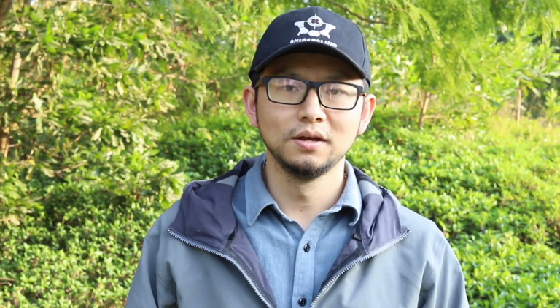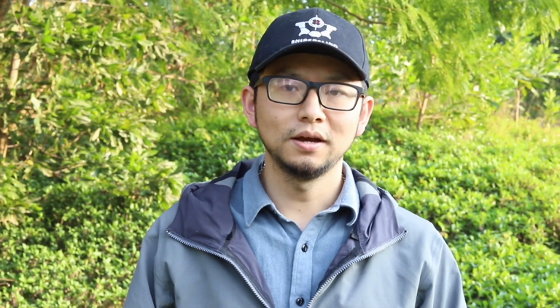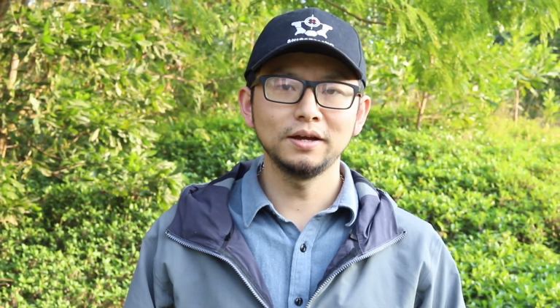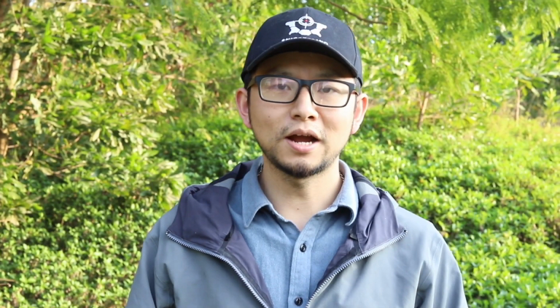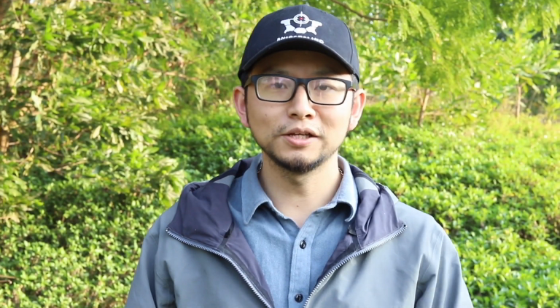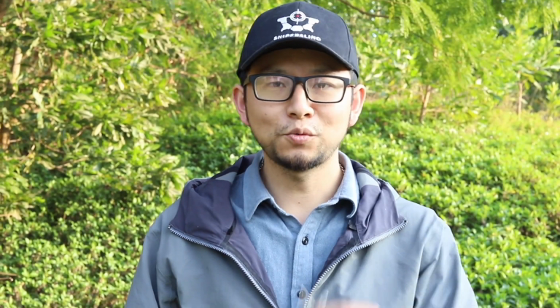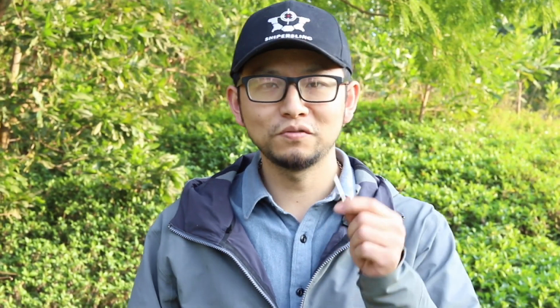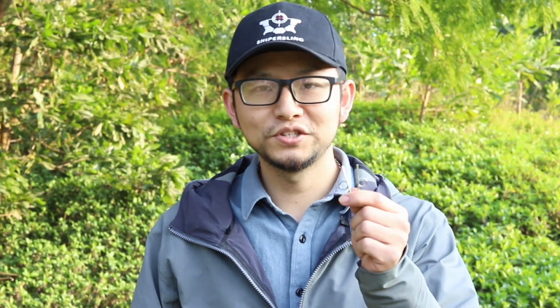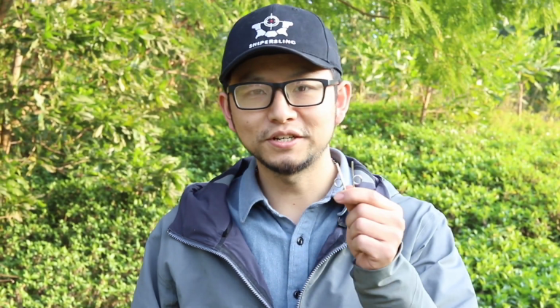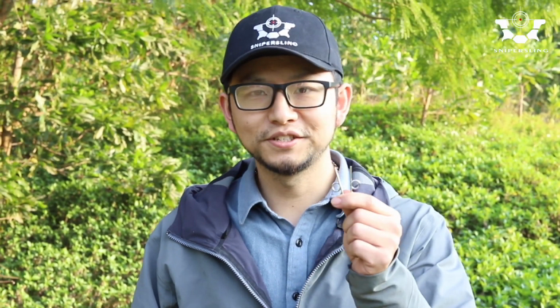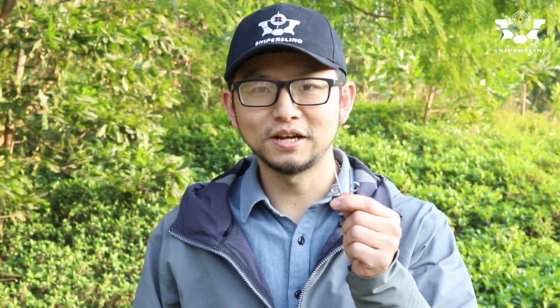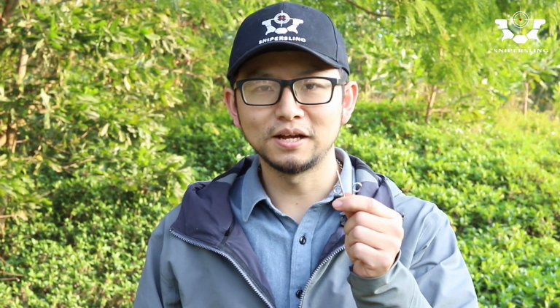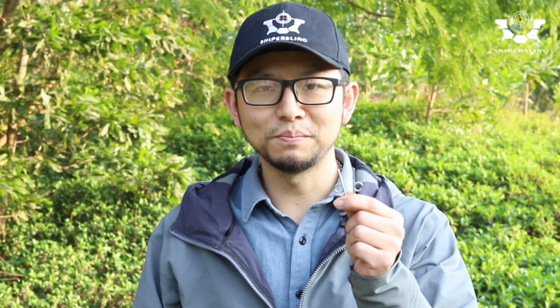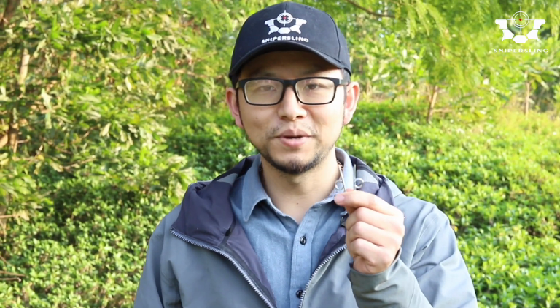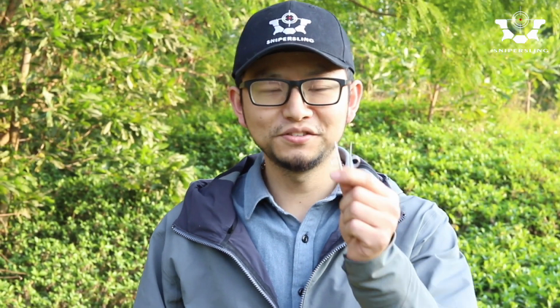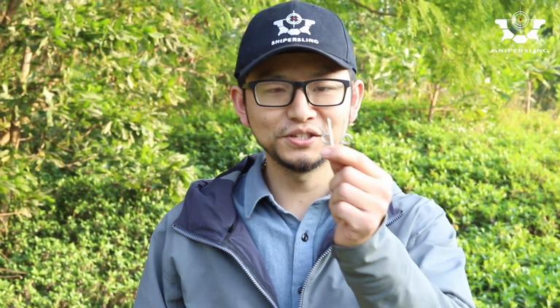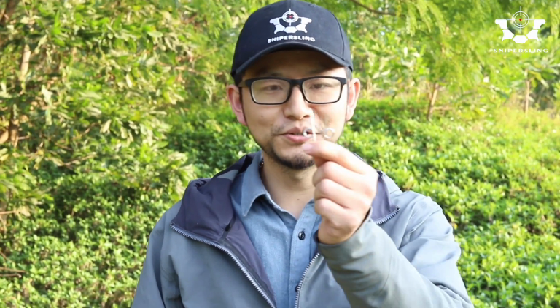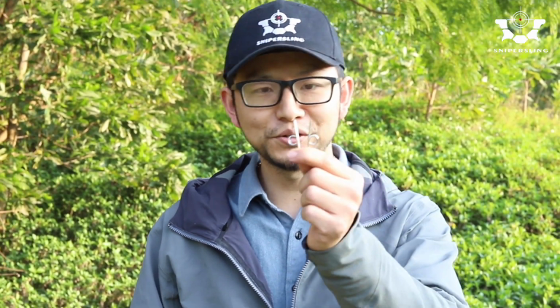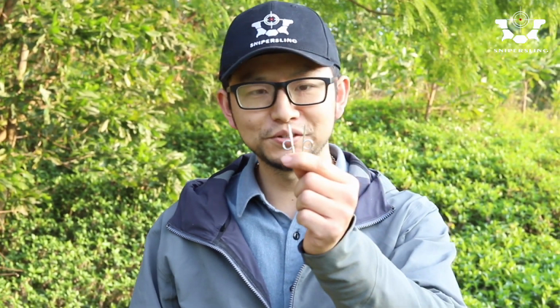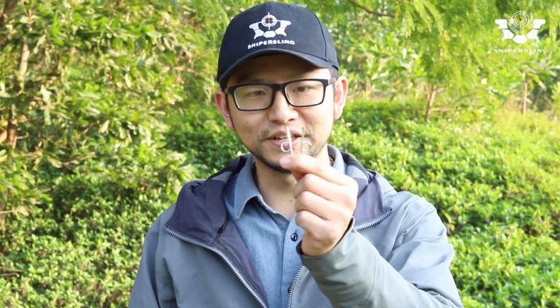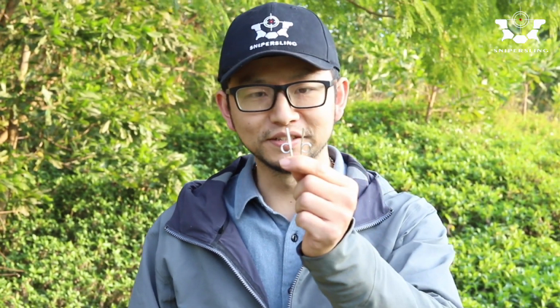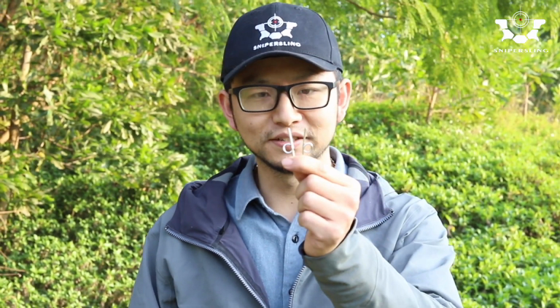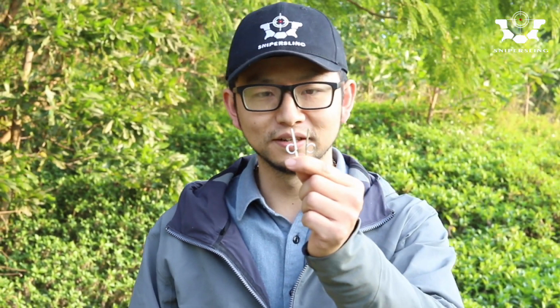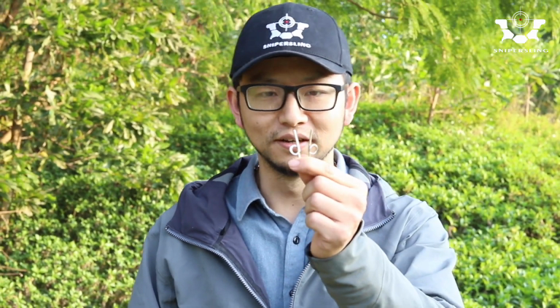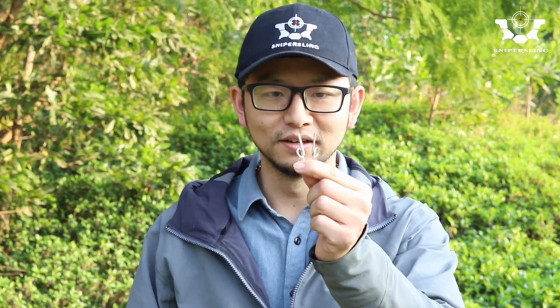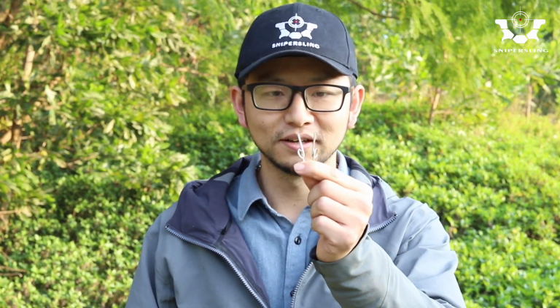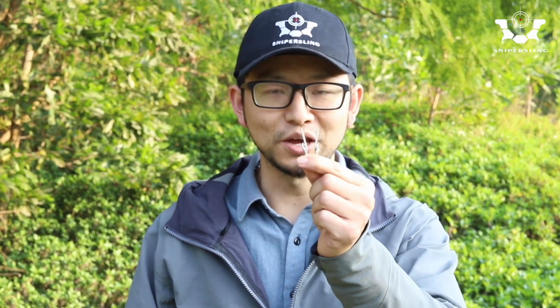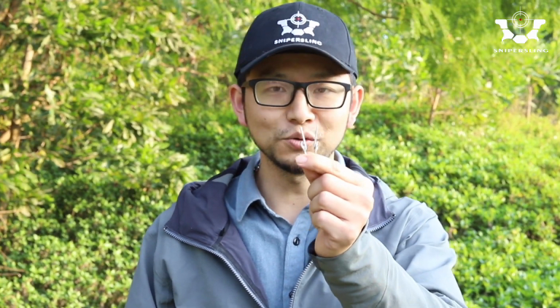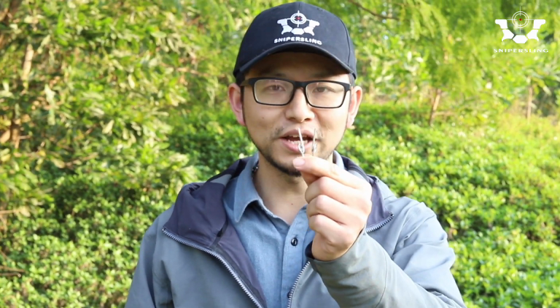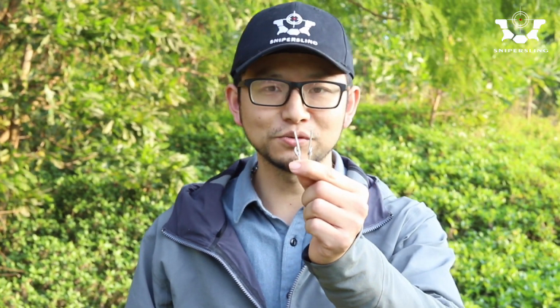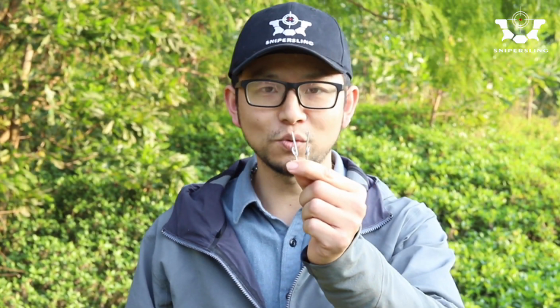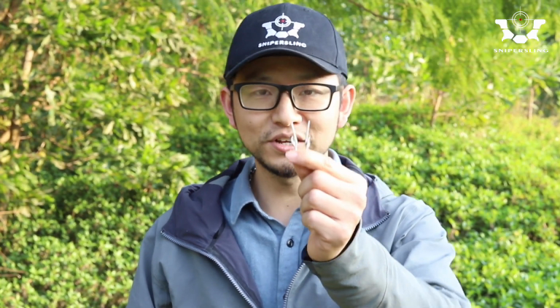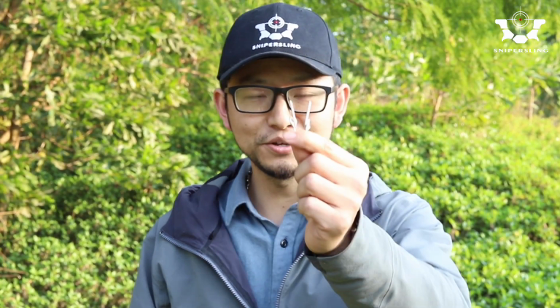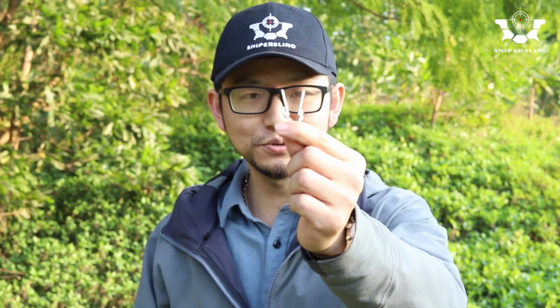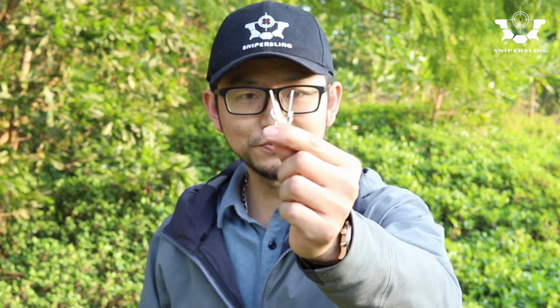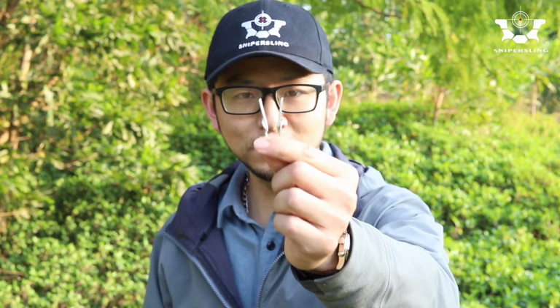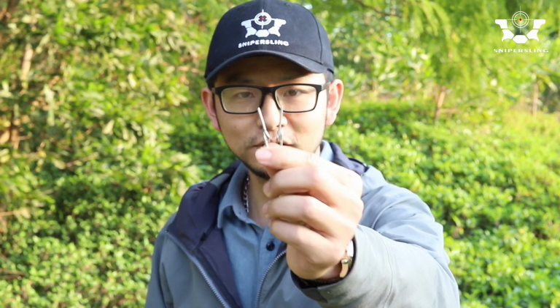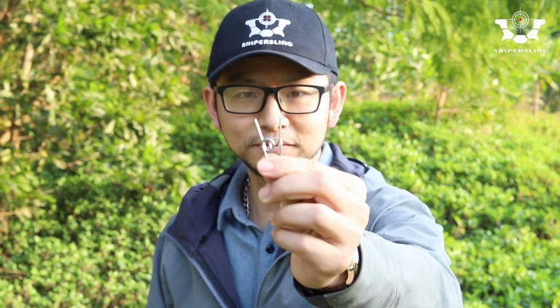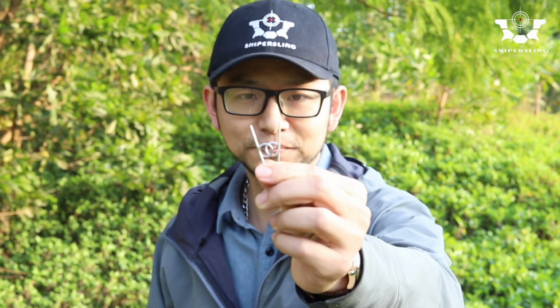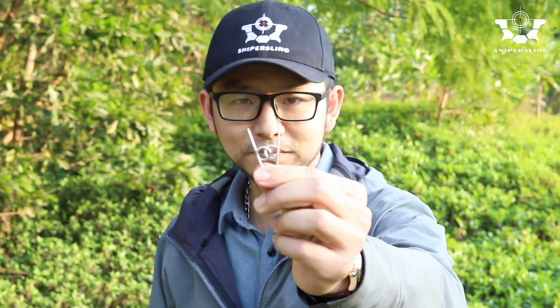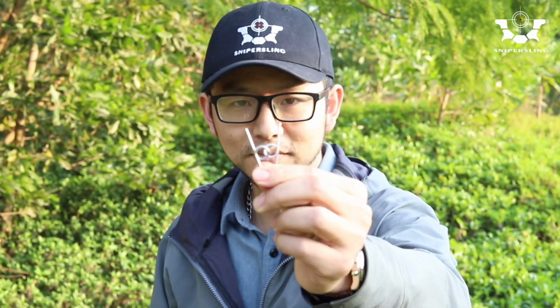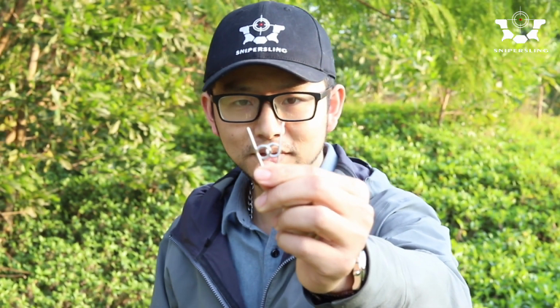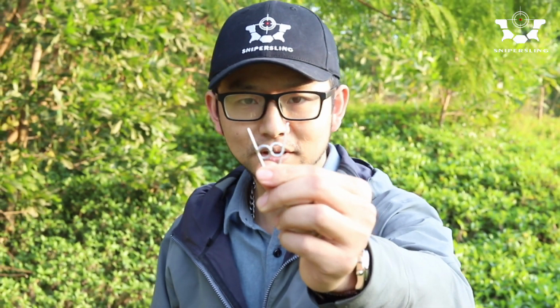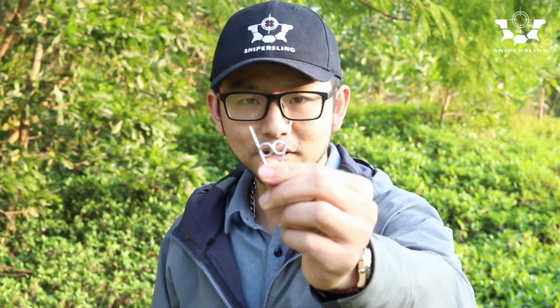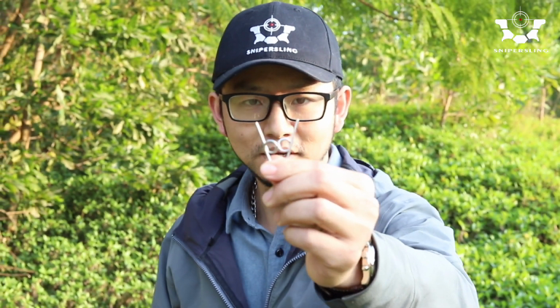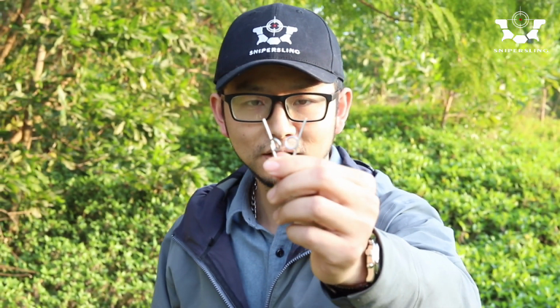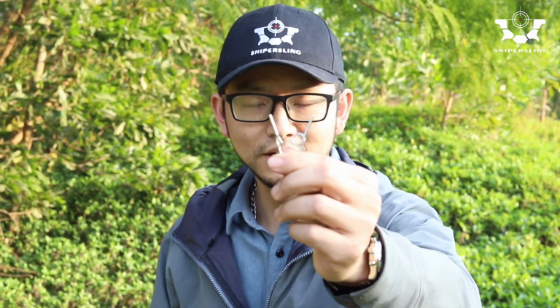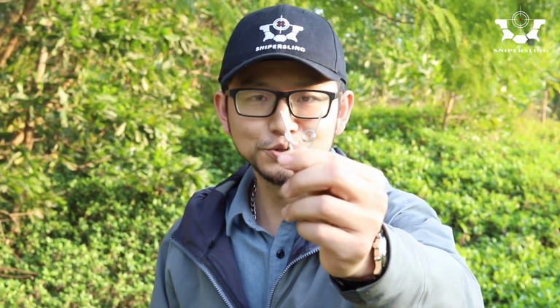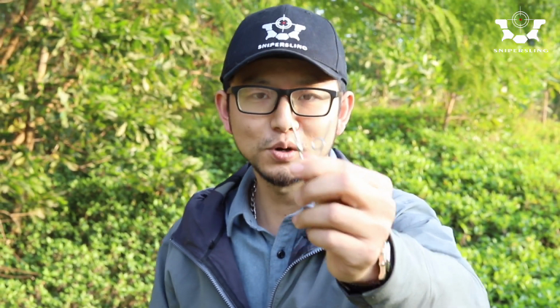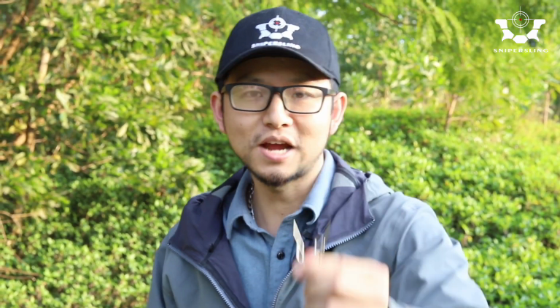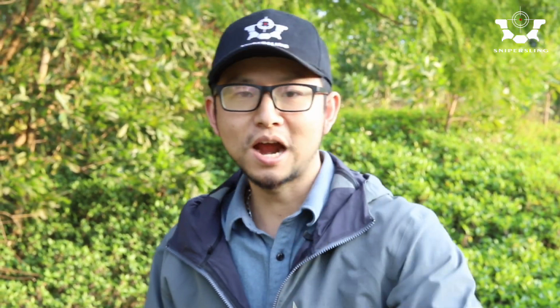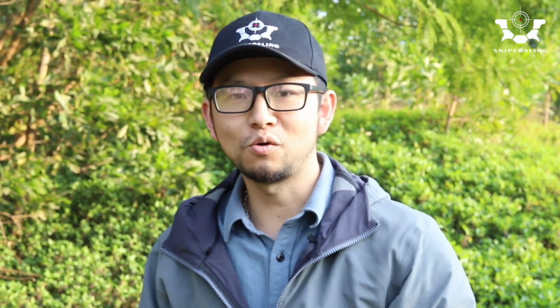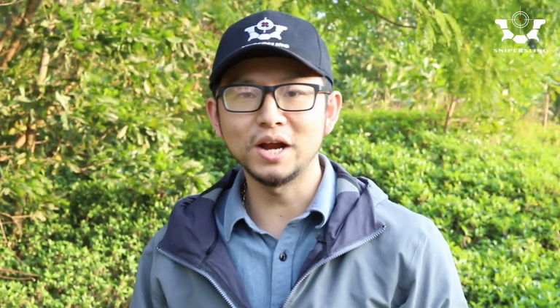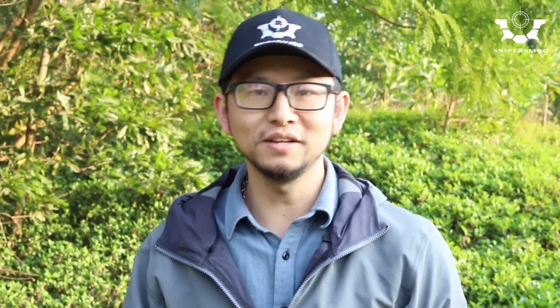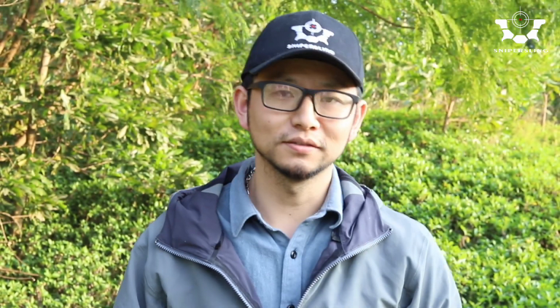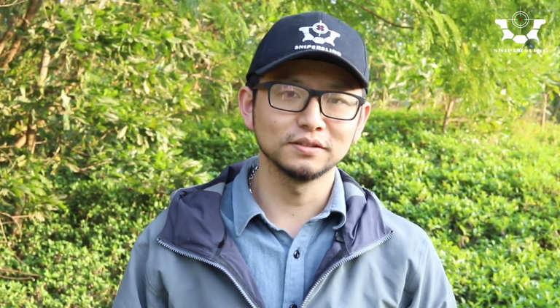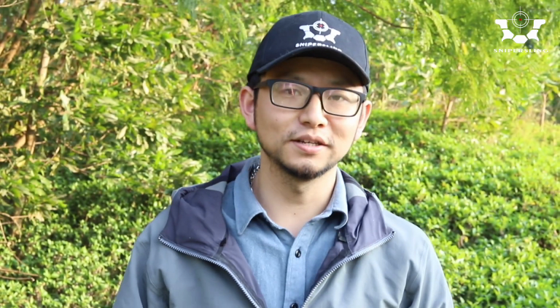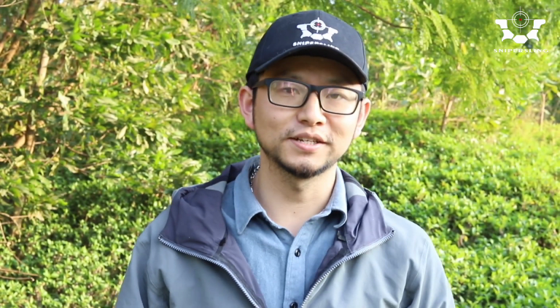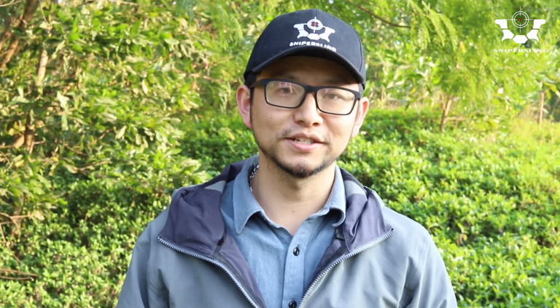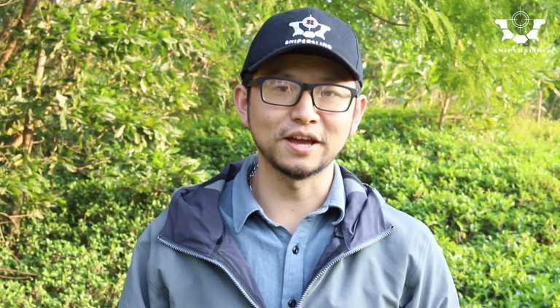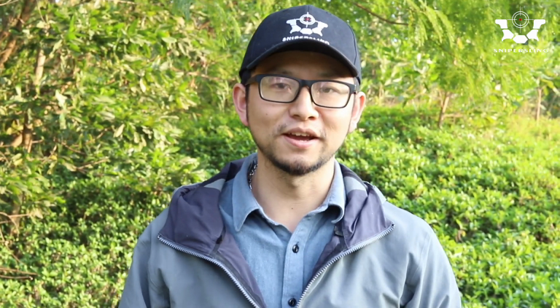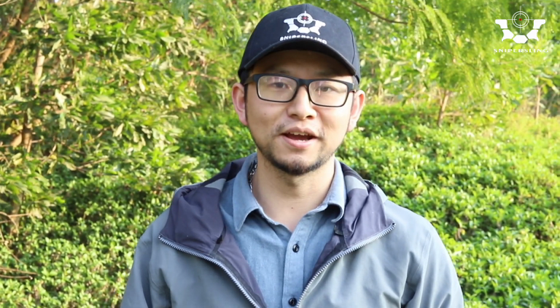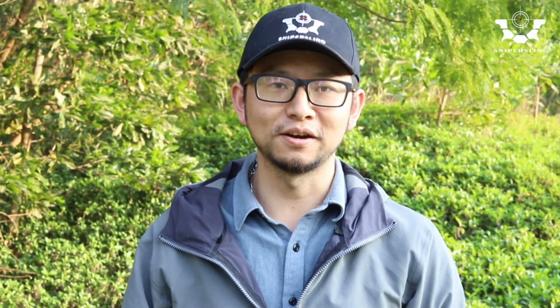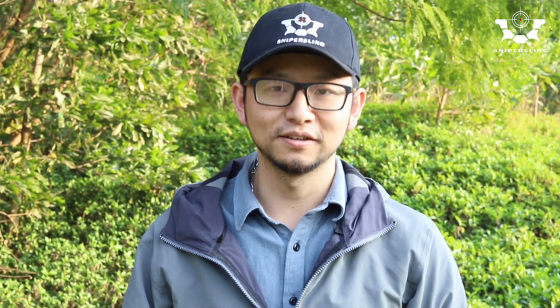Hey guys, we've just made these new things. Can you guess what it's used for? It's not that hard, right? Yes, it's a can hanger.